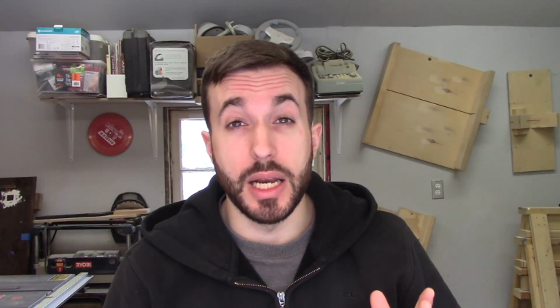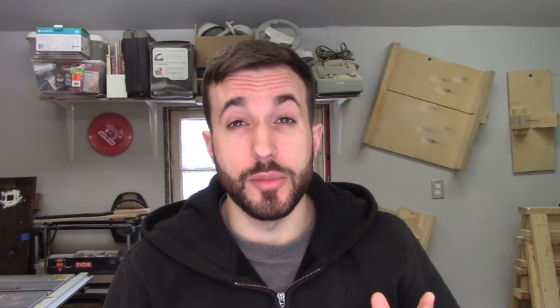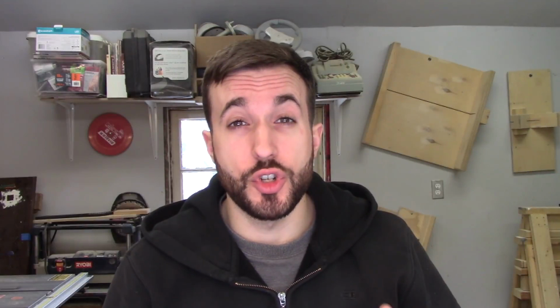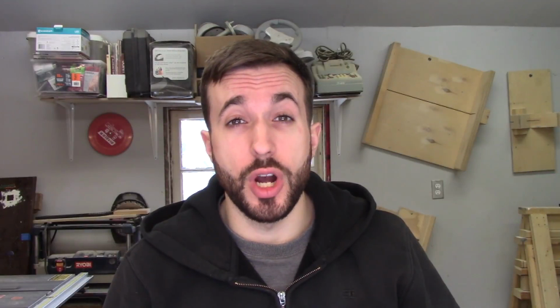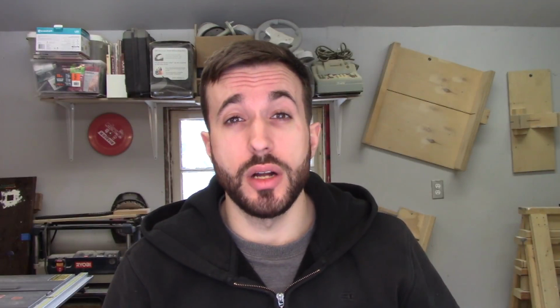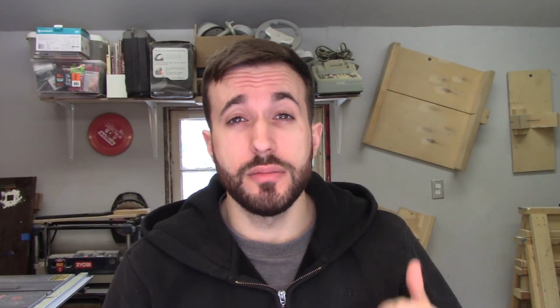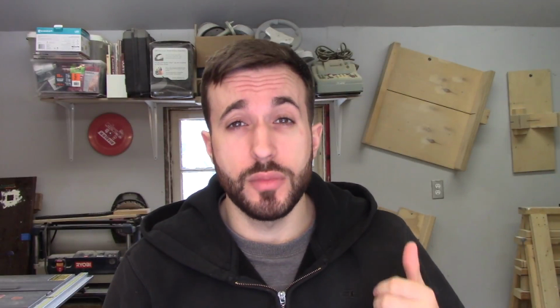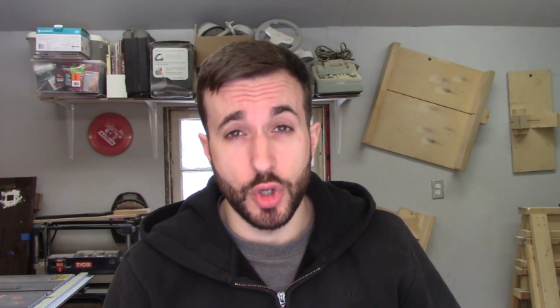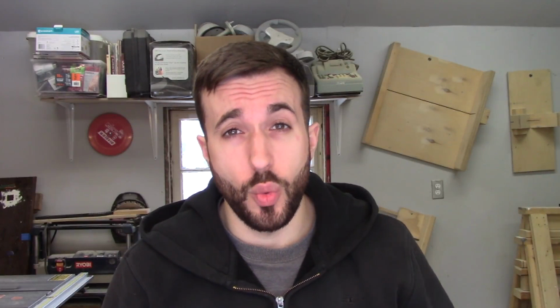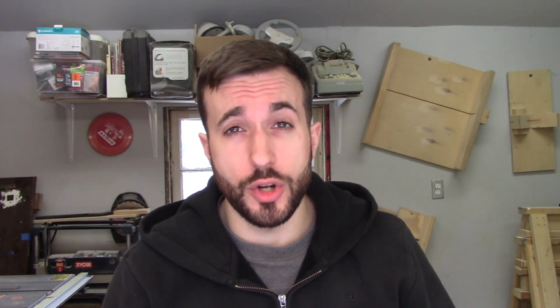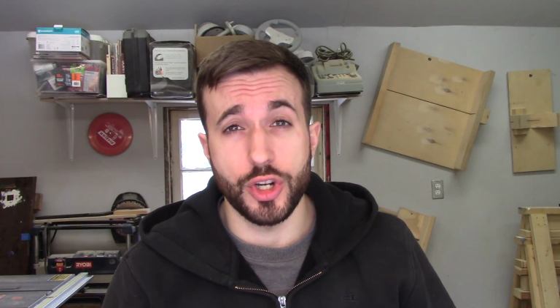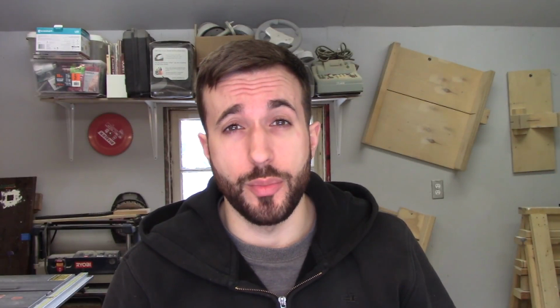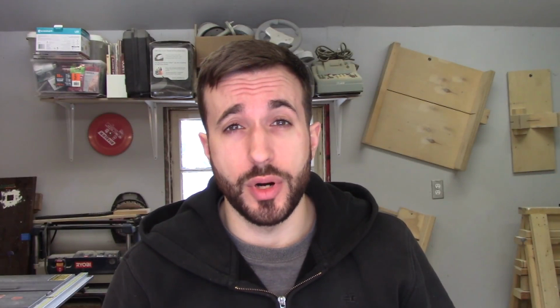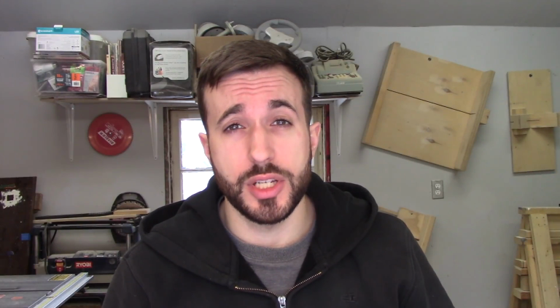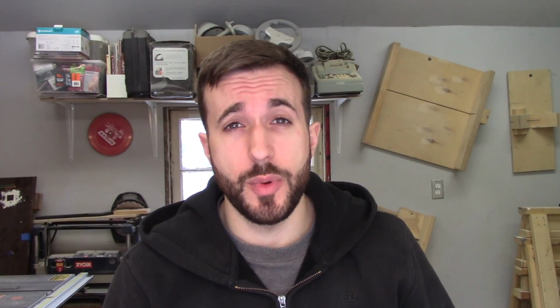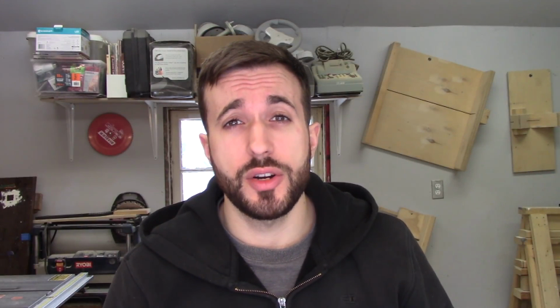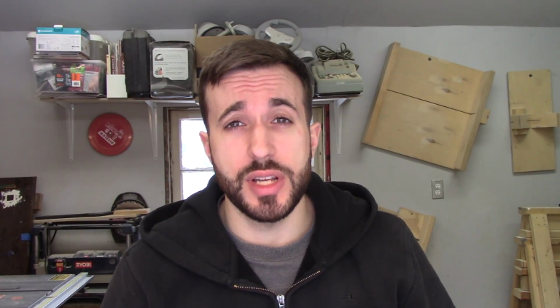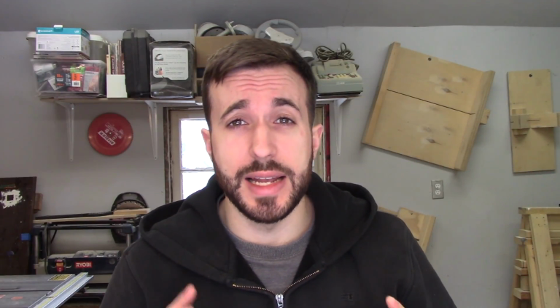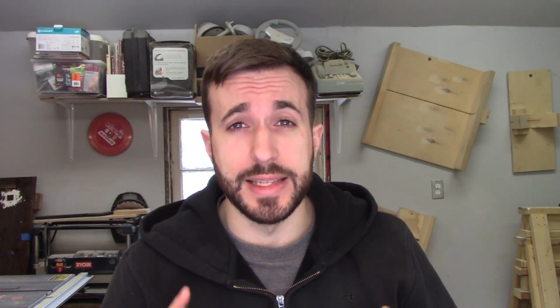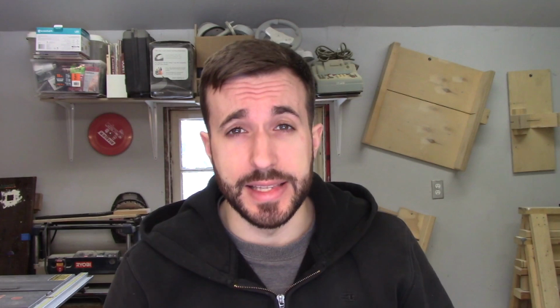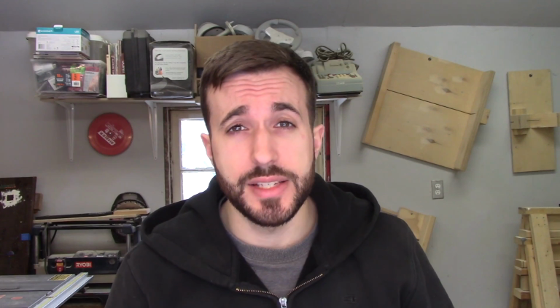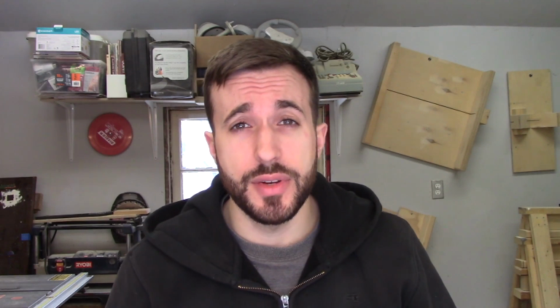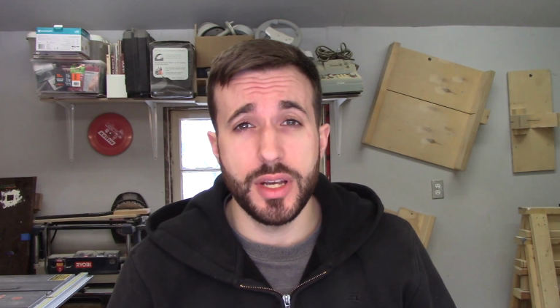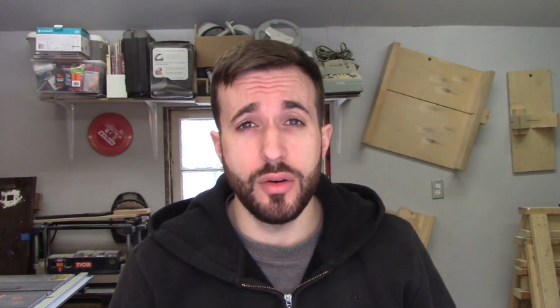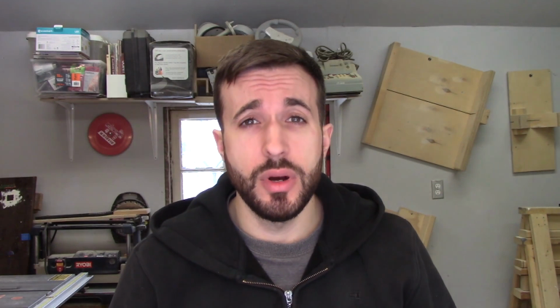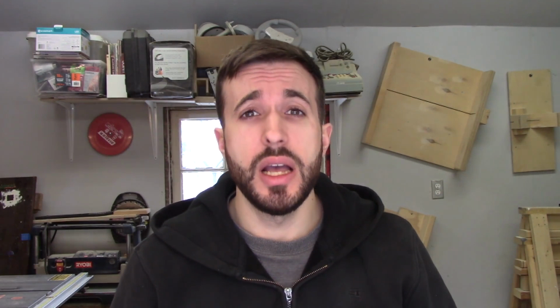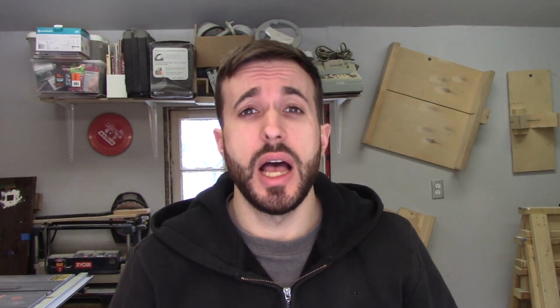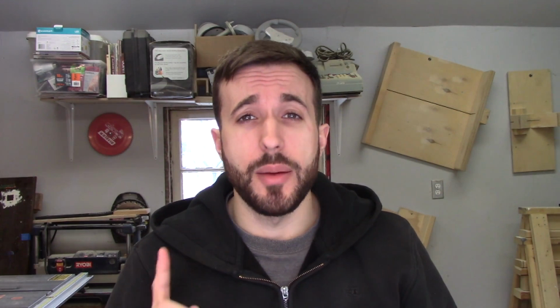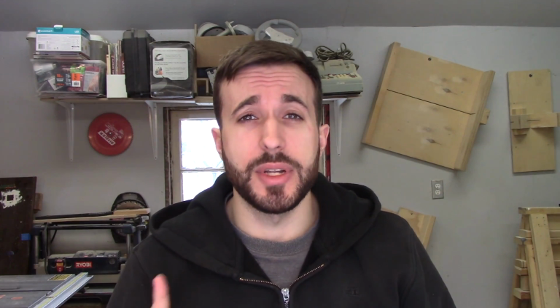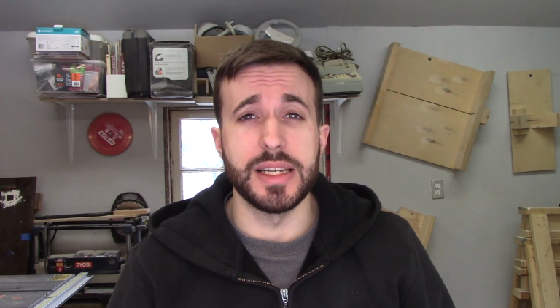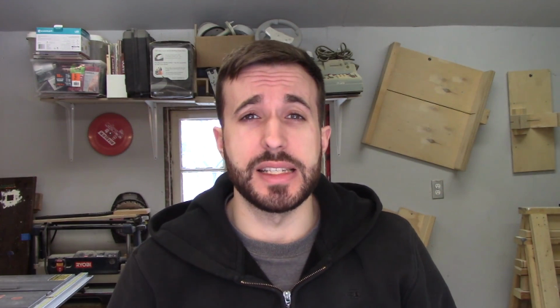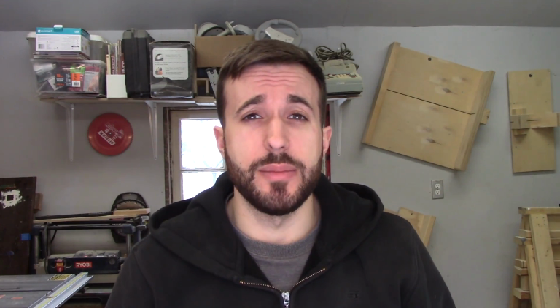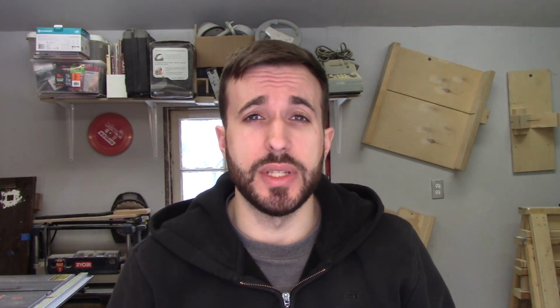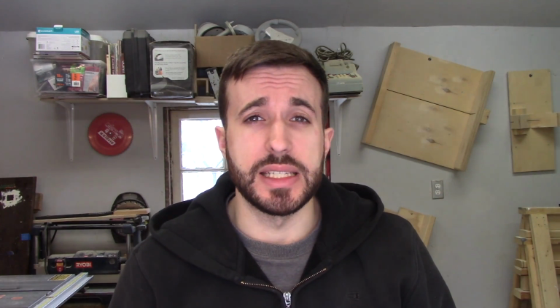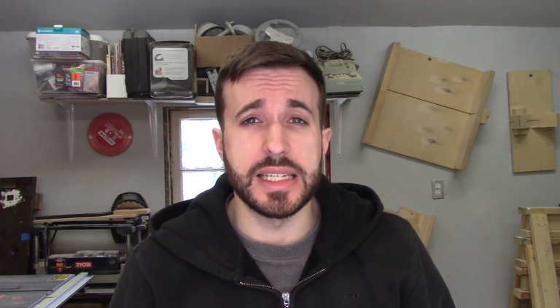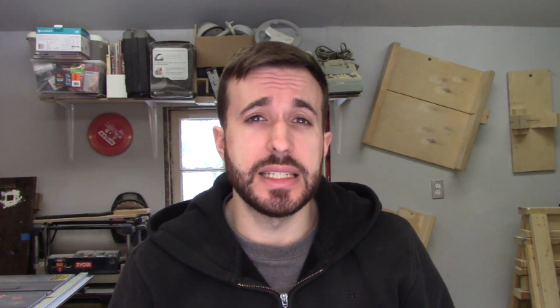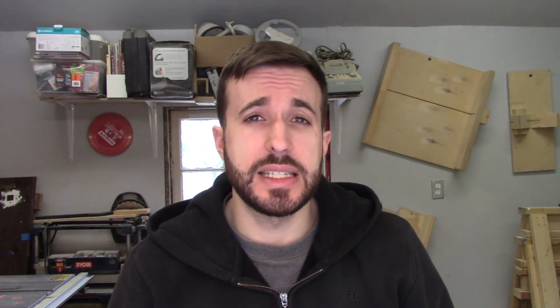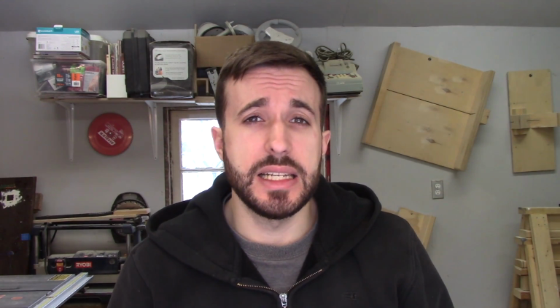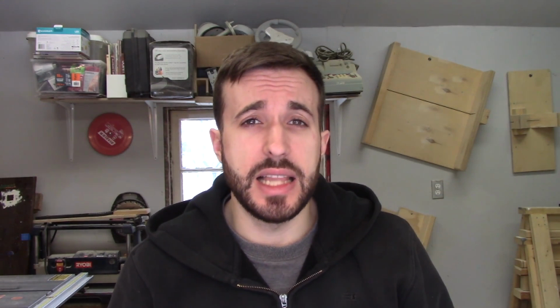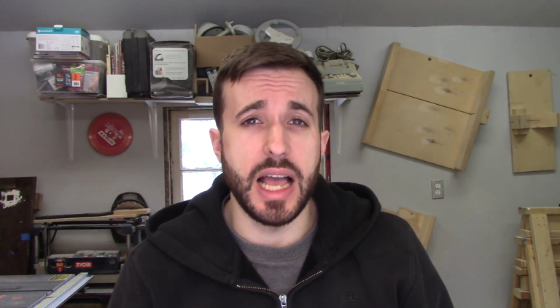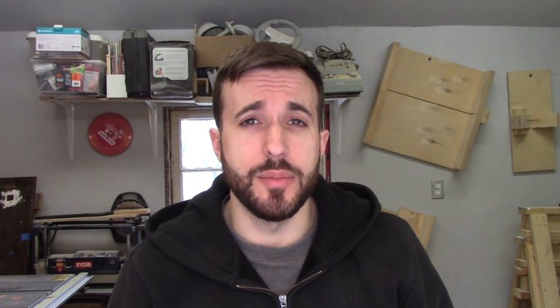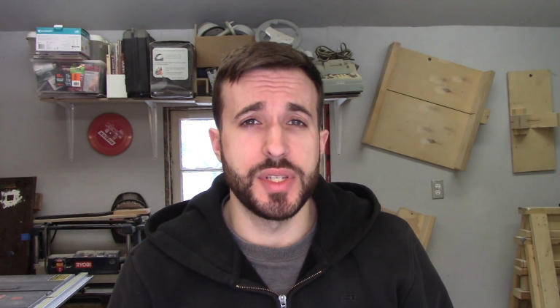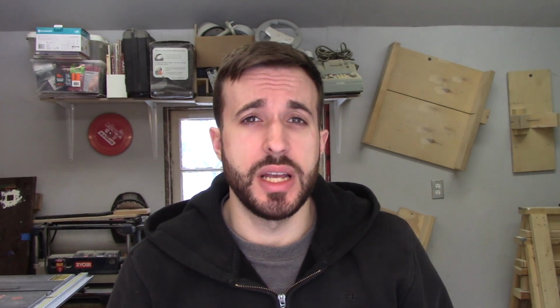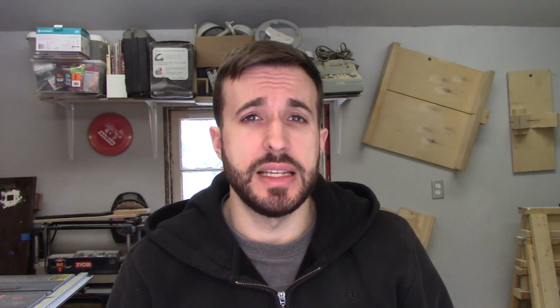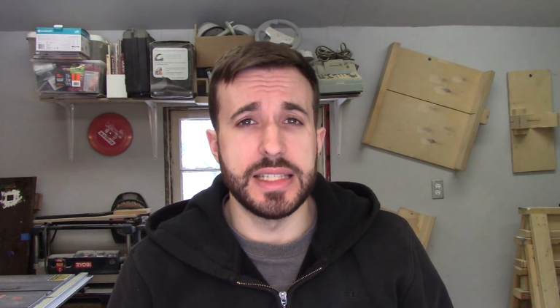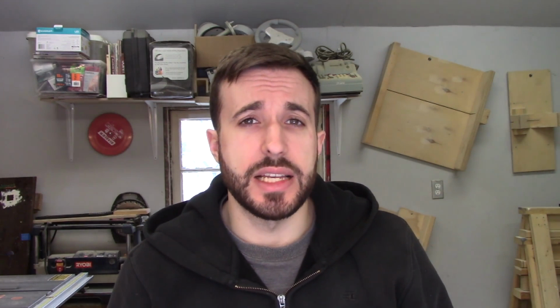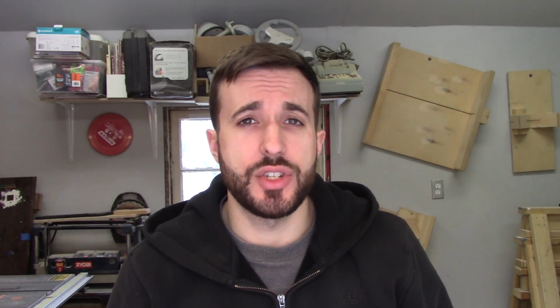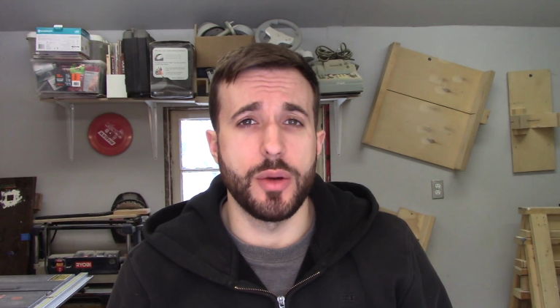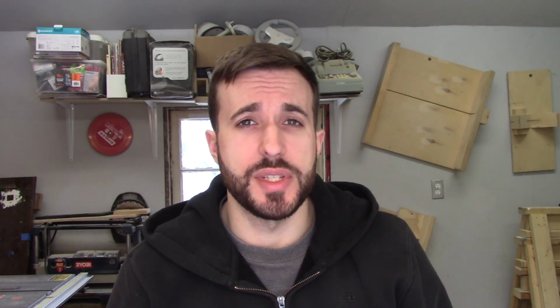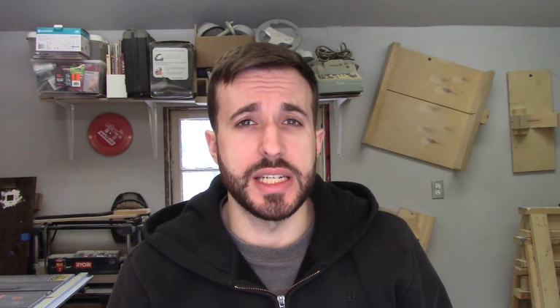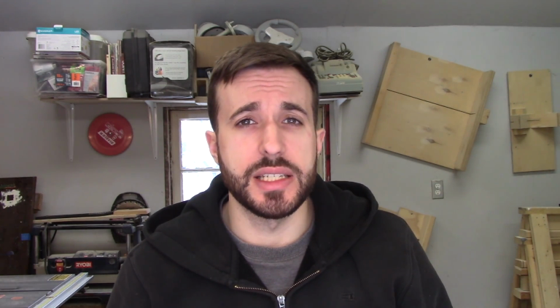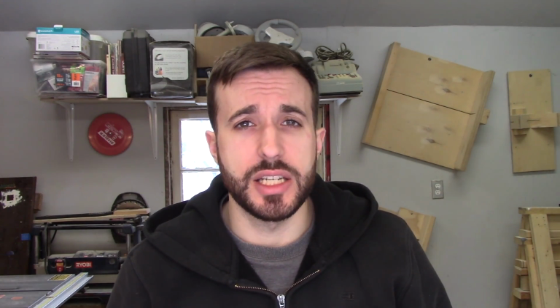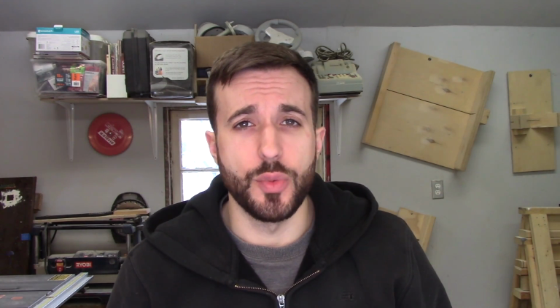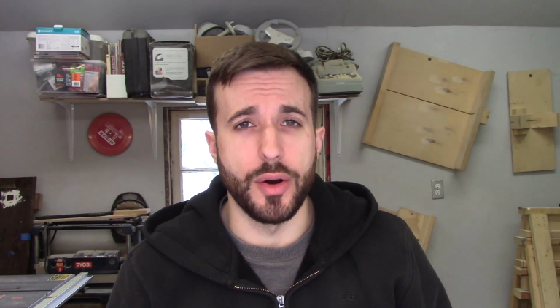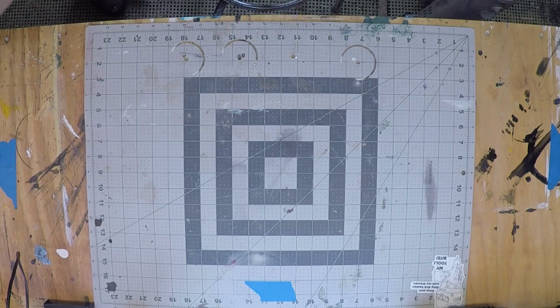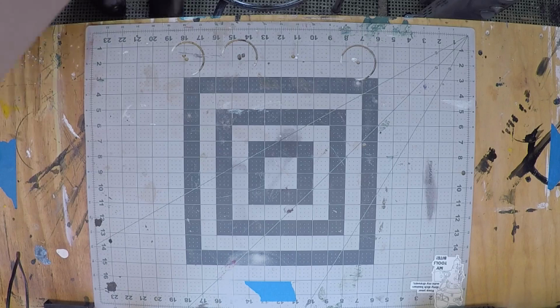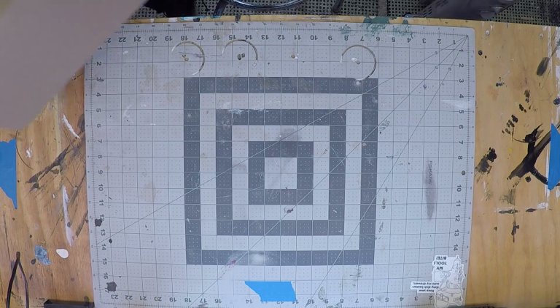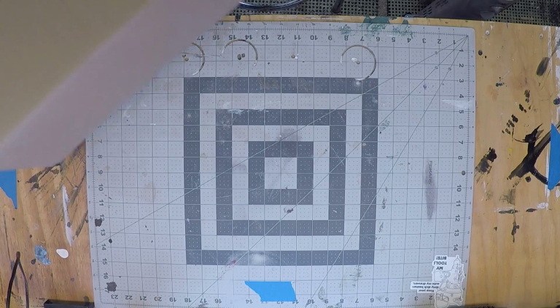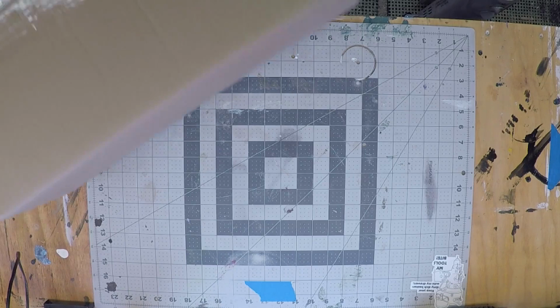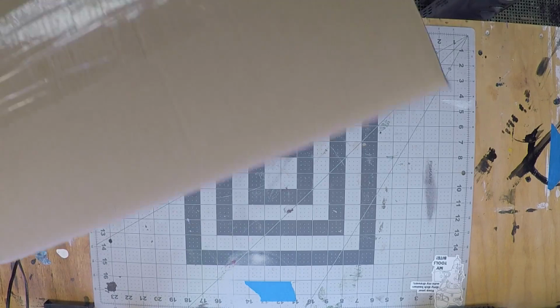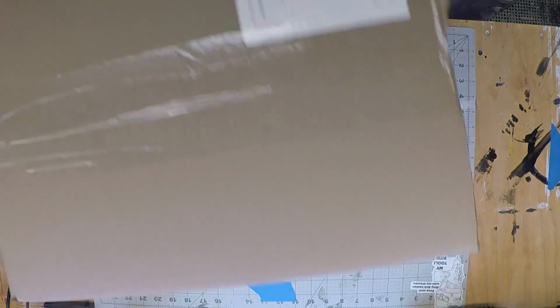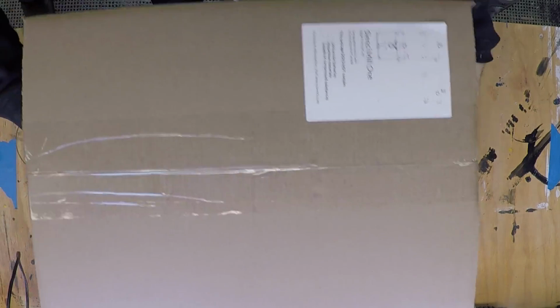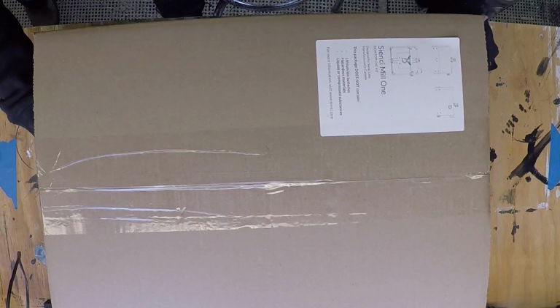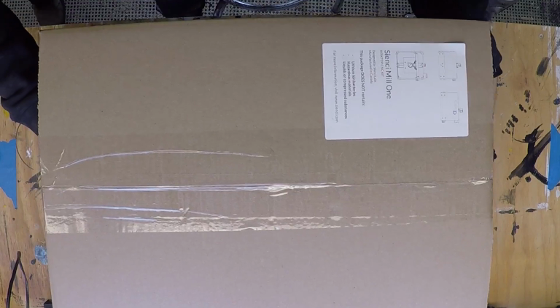My name is John. You're watching Apprentice Marks, and in this video I'm going to assemble a CNC Labs desktop CNC router. Let's get started.